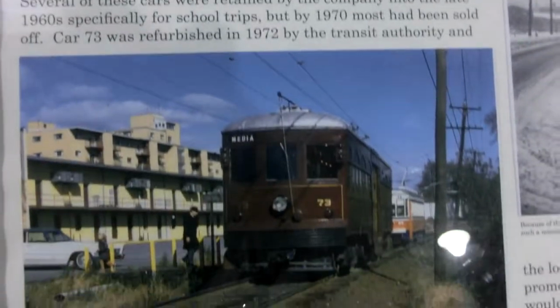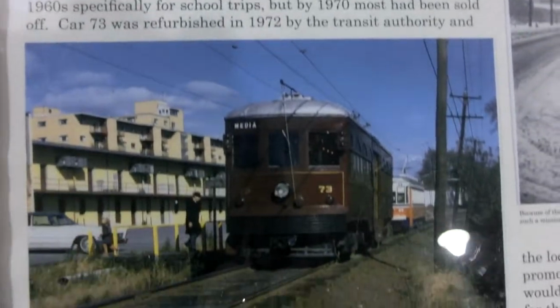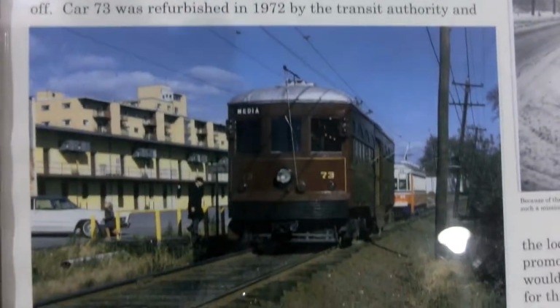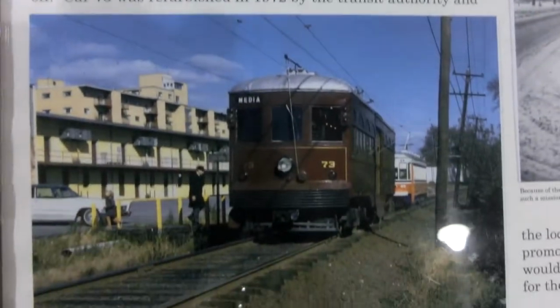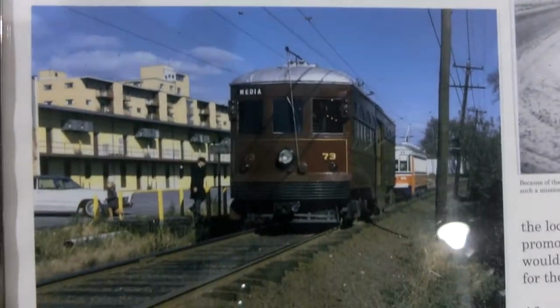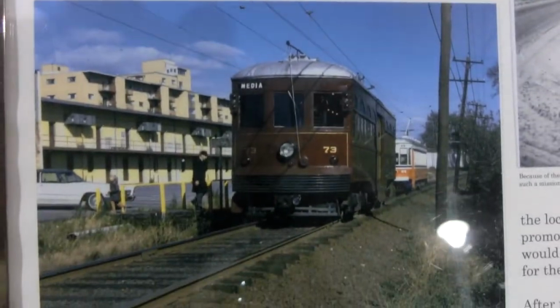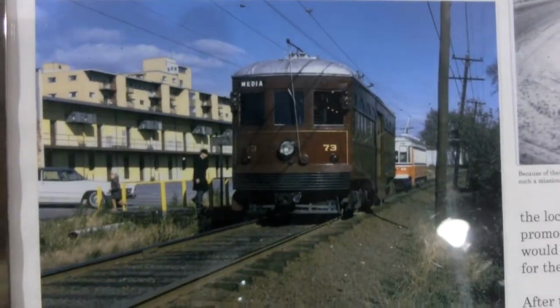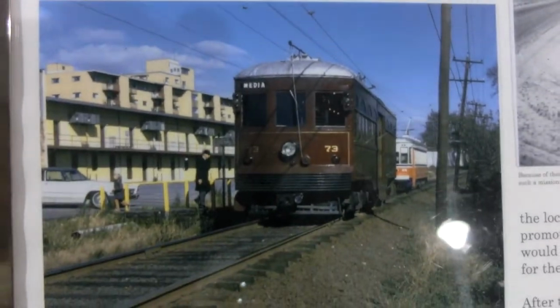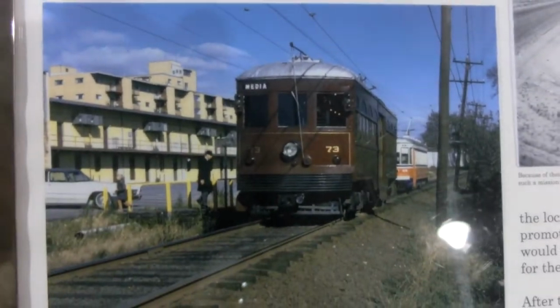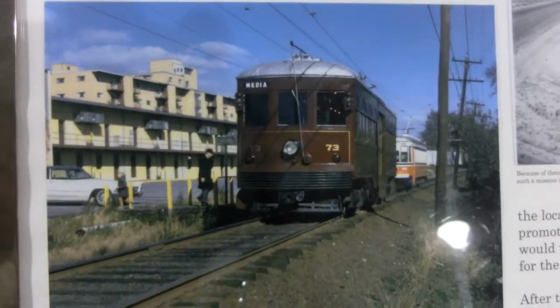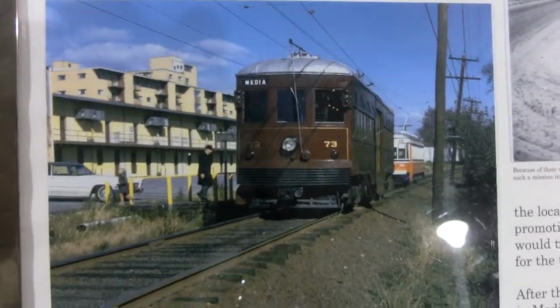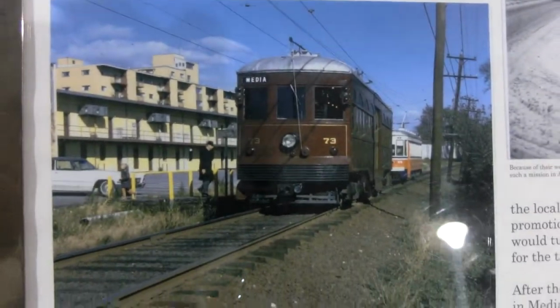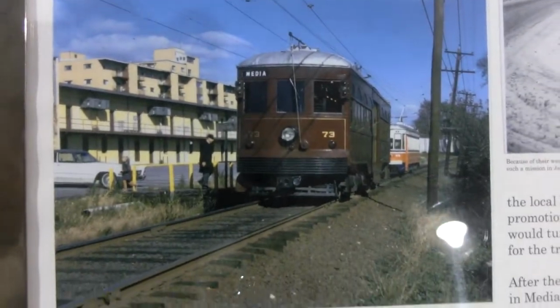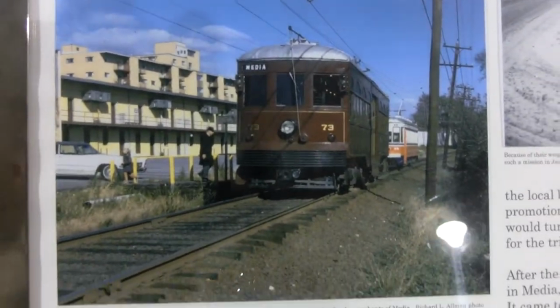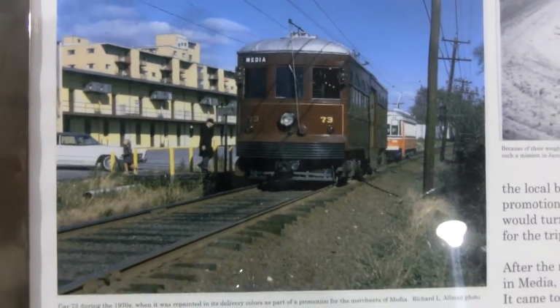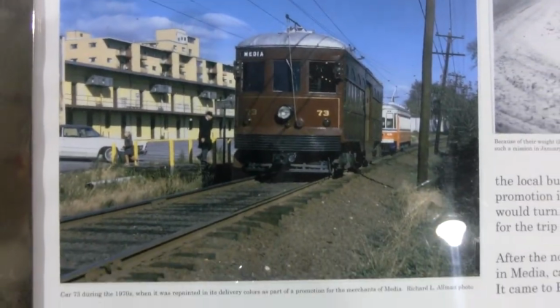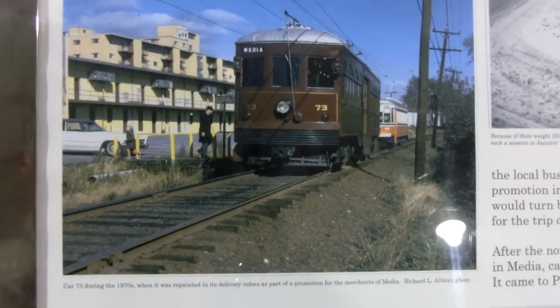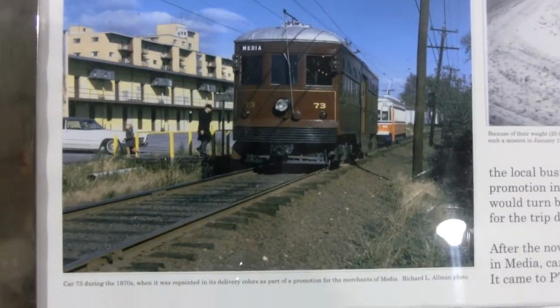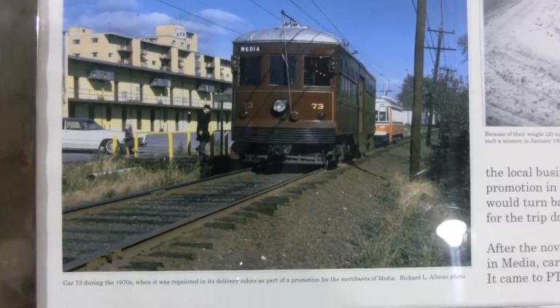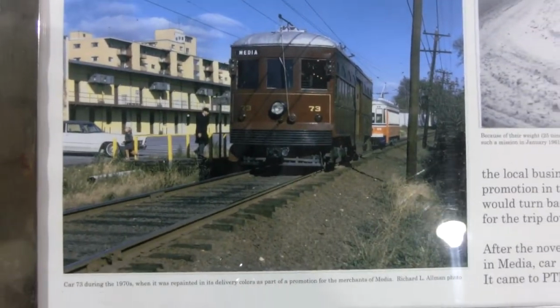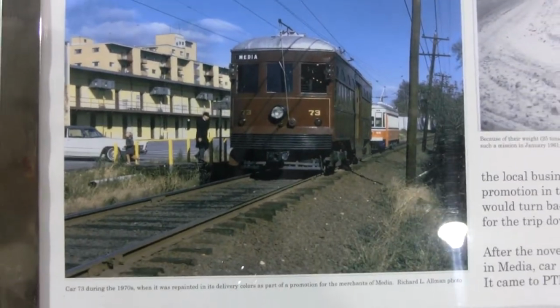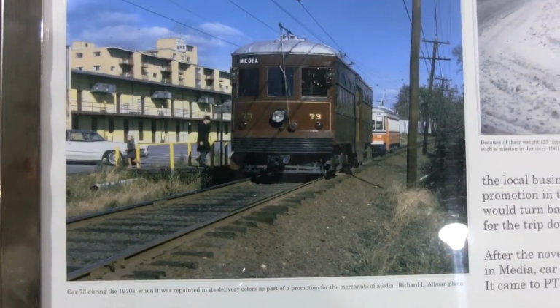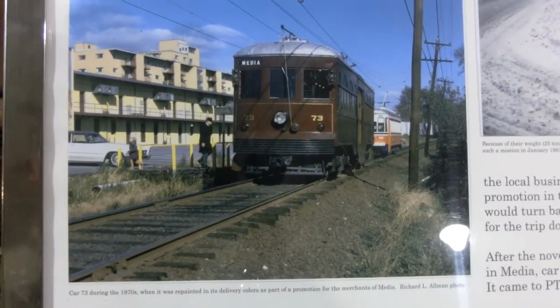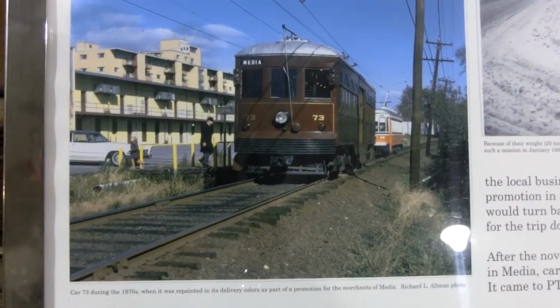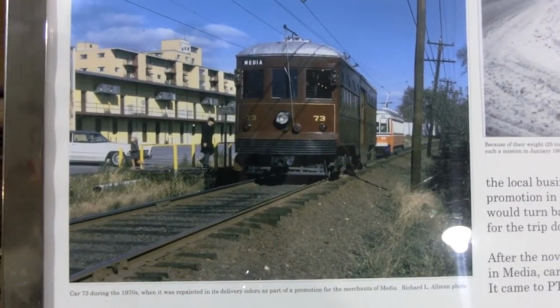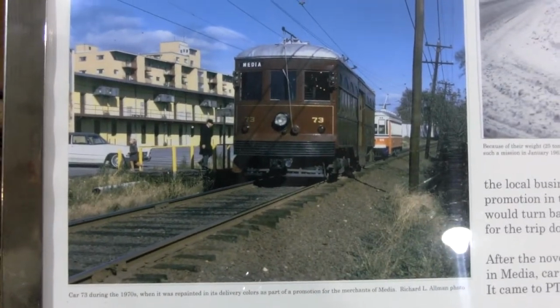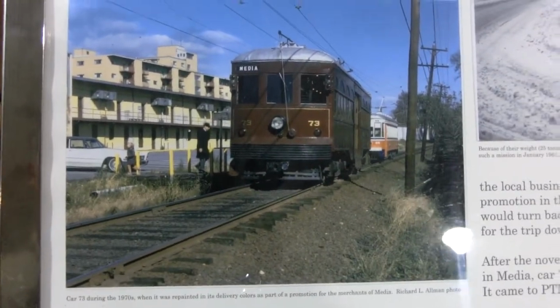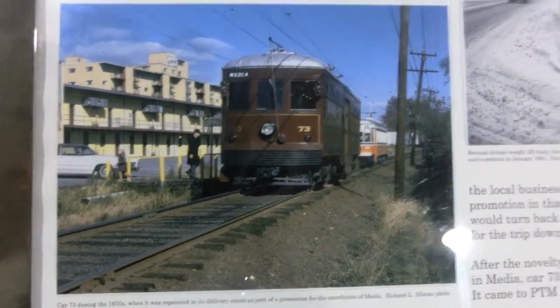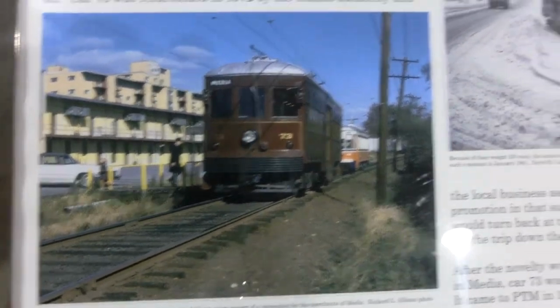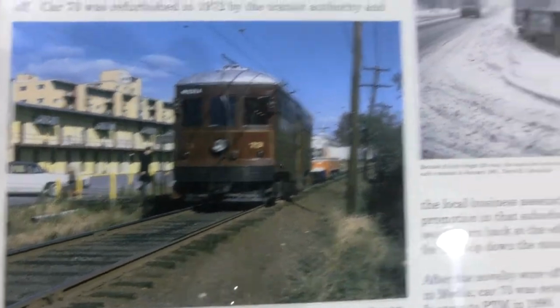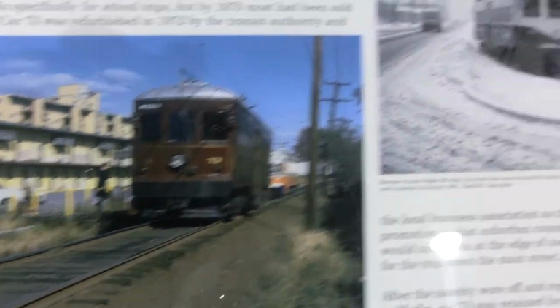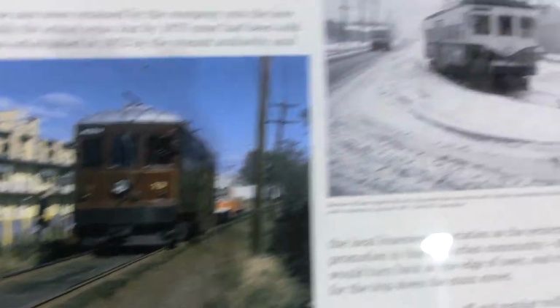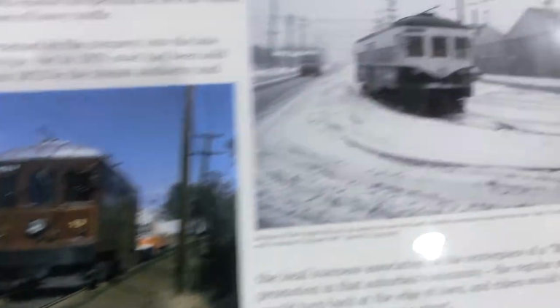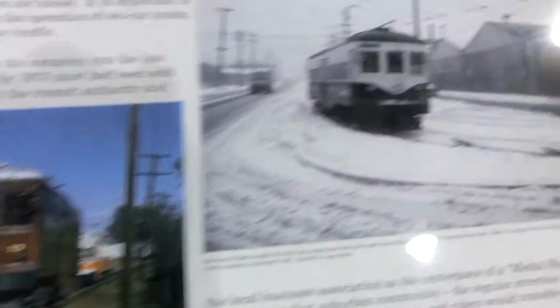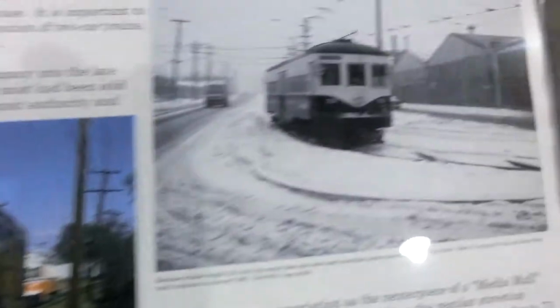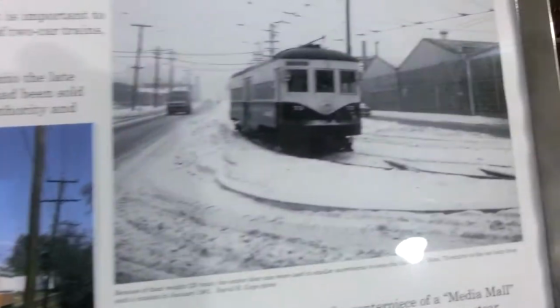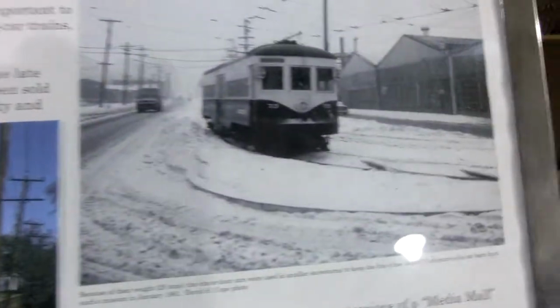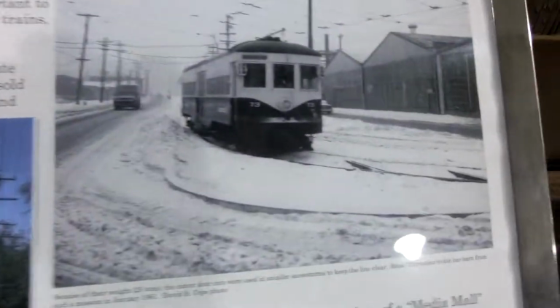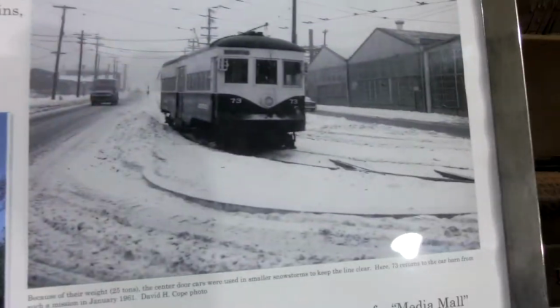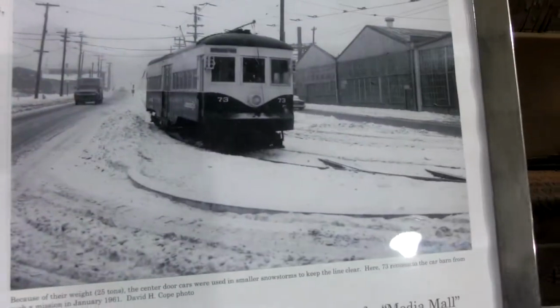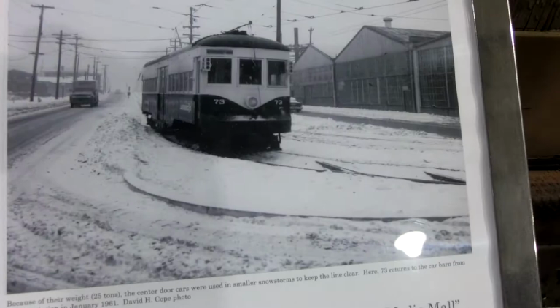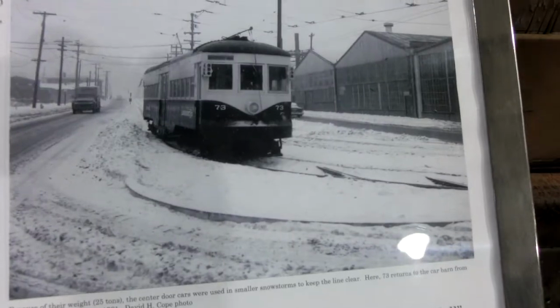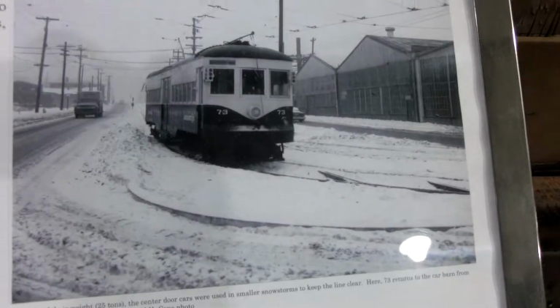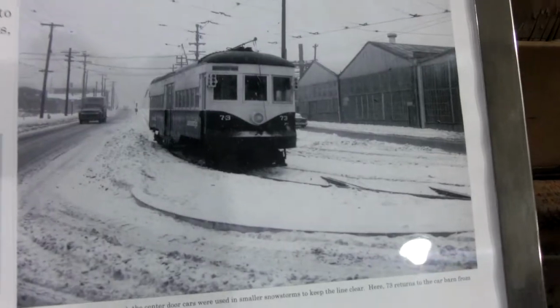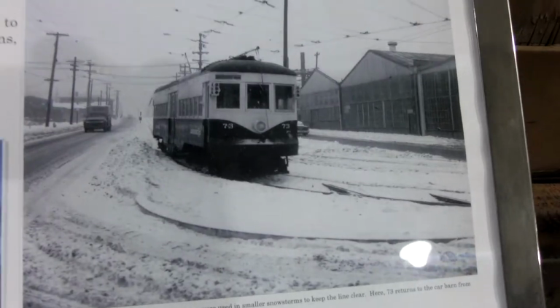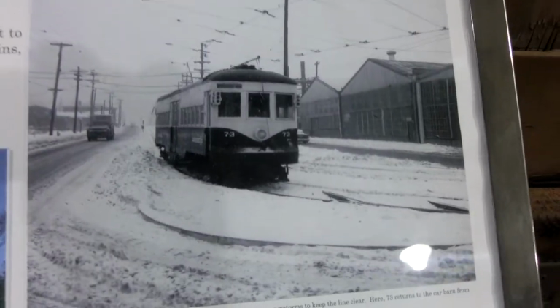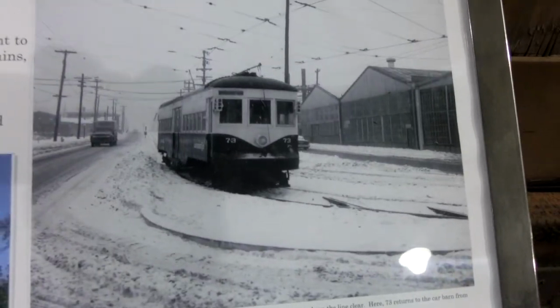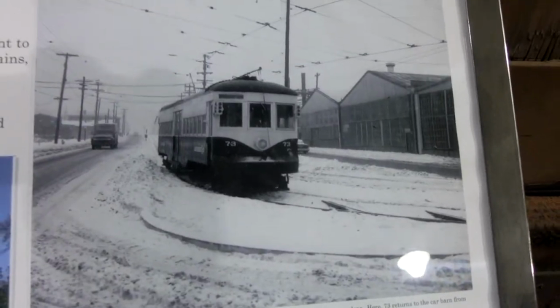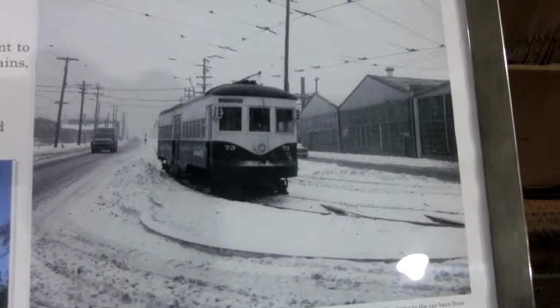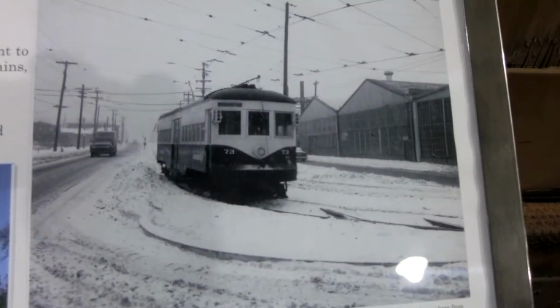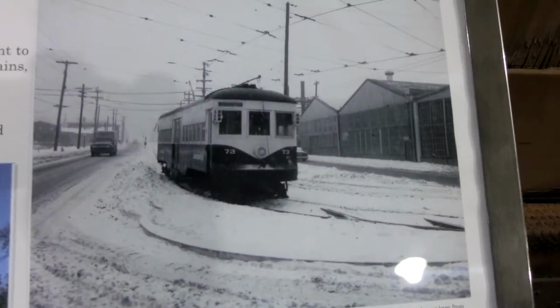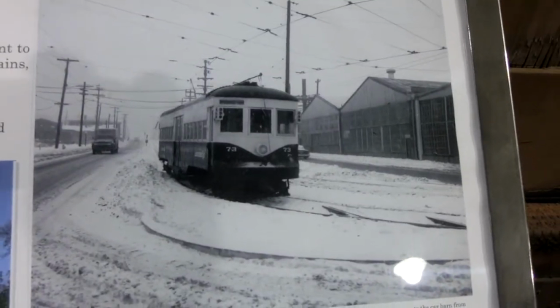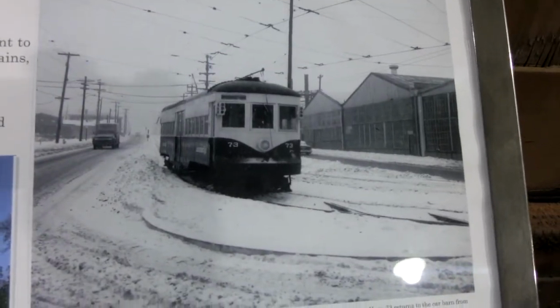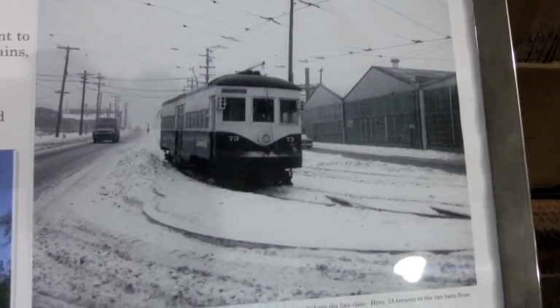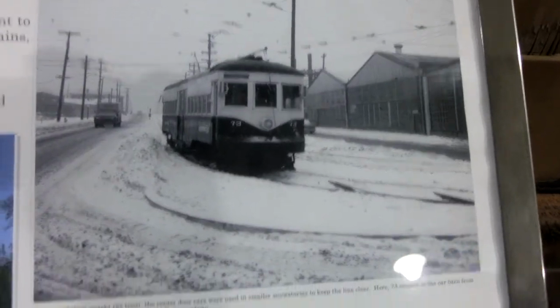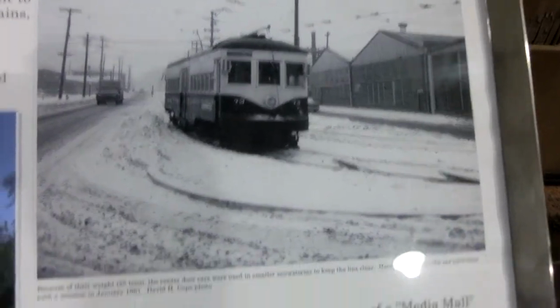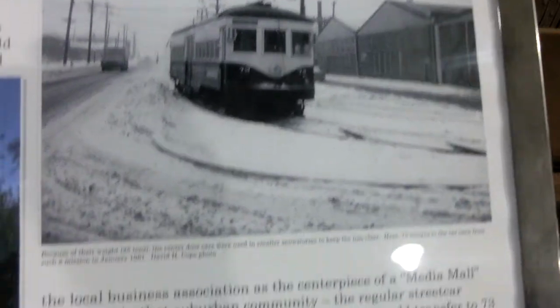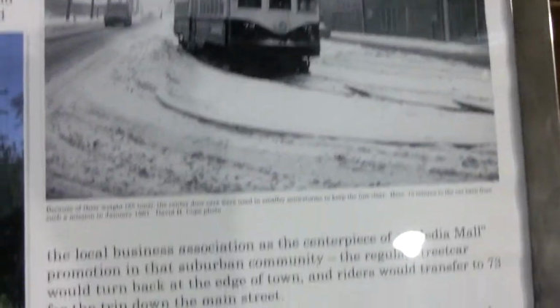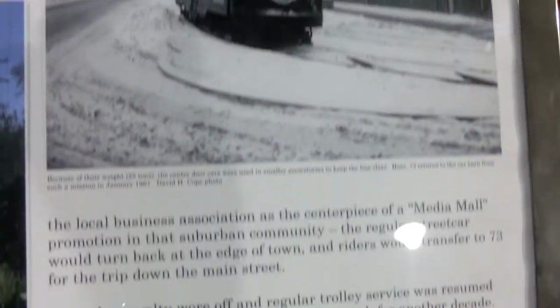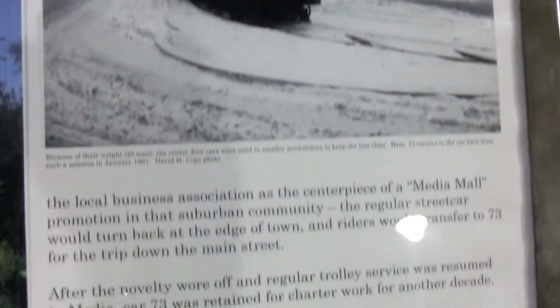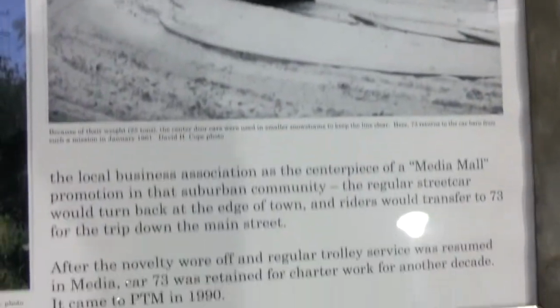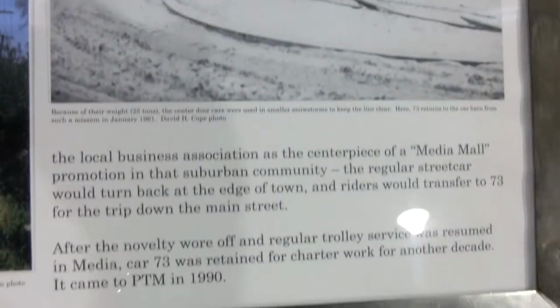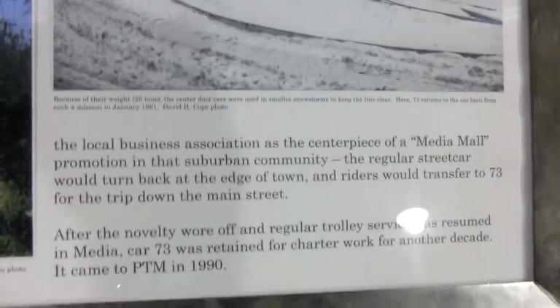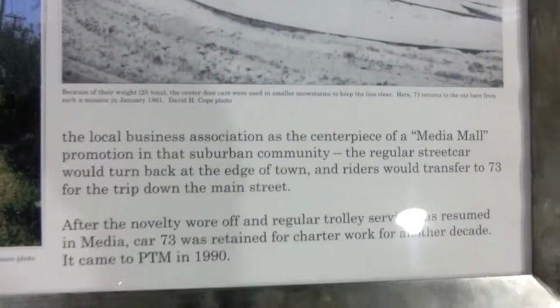Back in the early days, farmers had to get their milk from town to do whatever they needed to do.